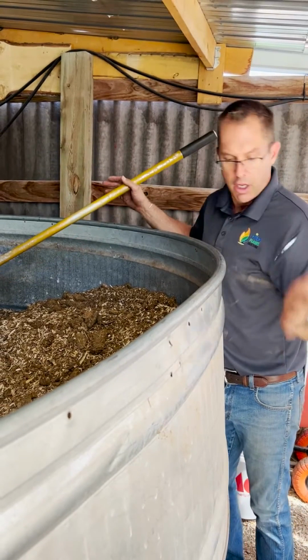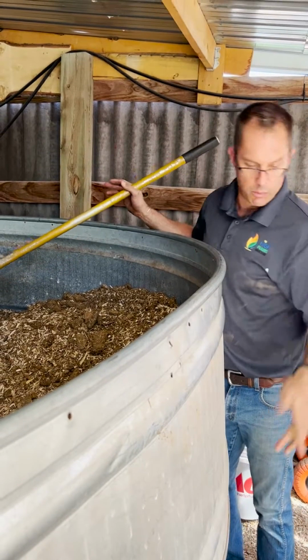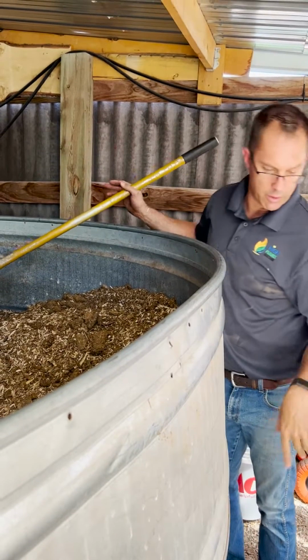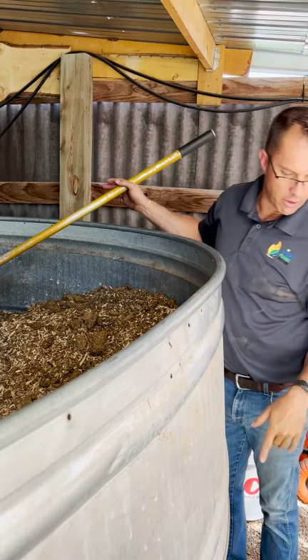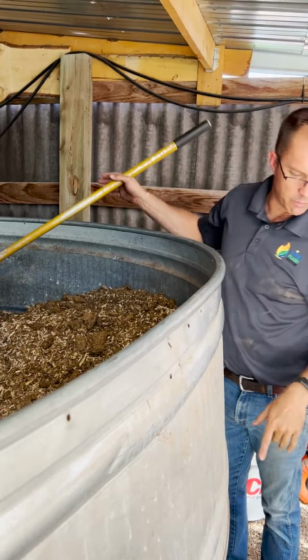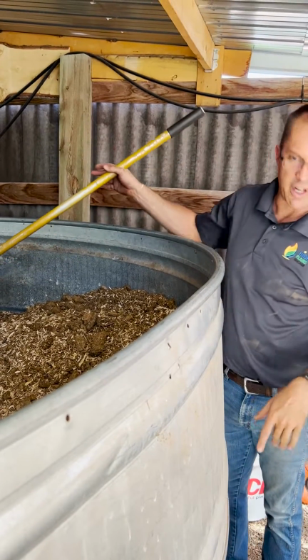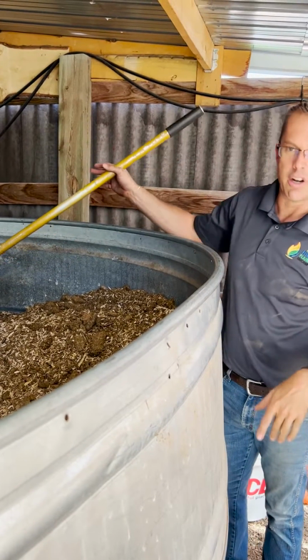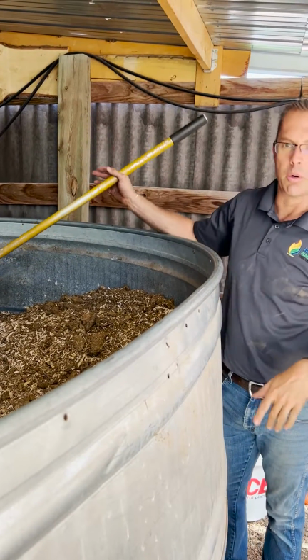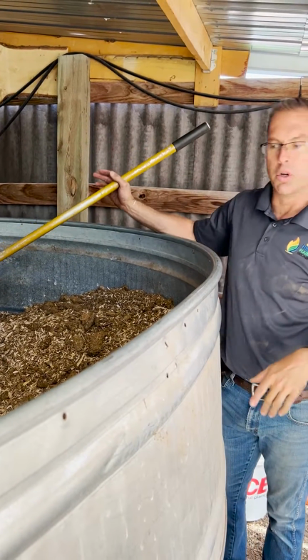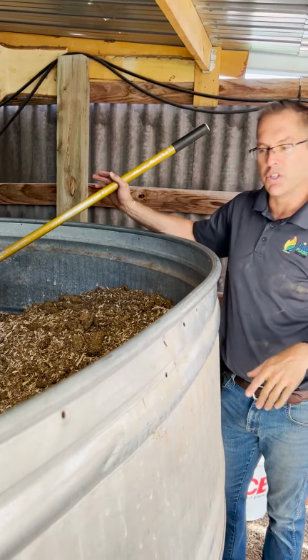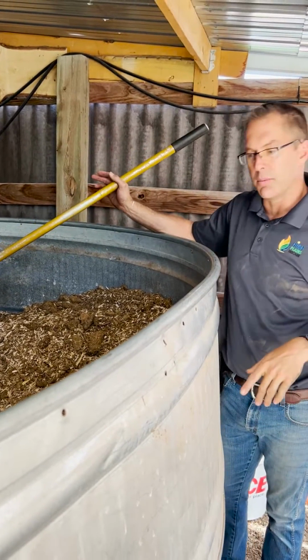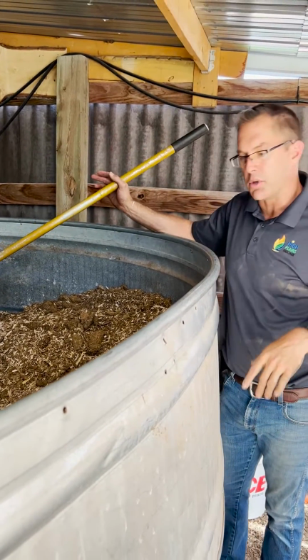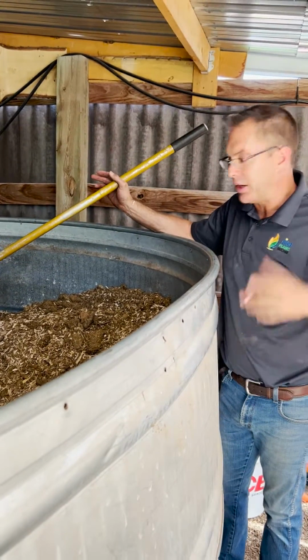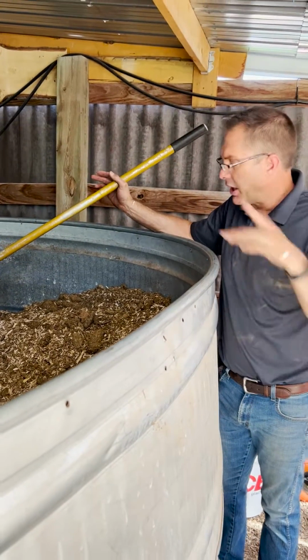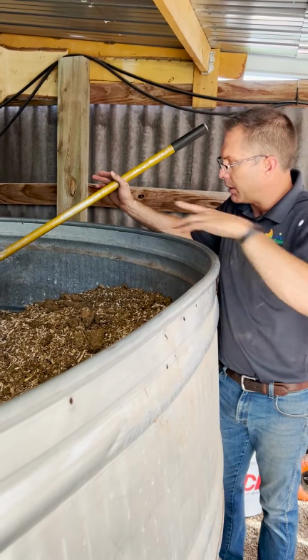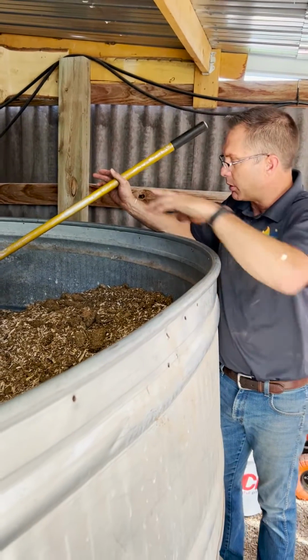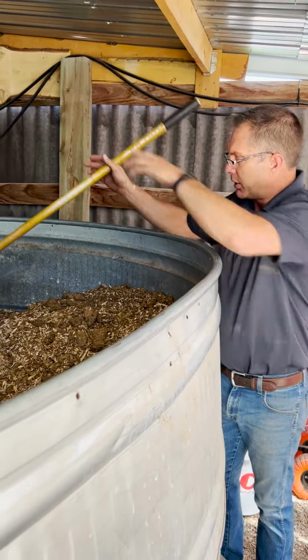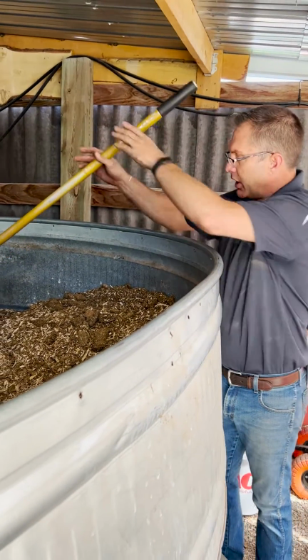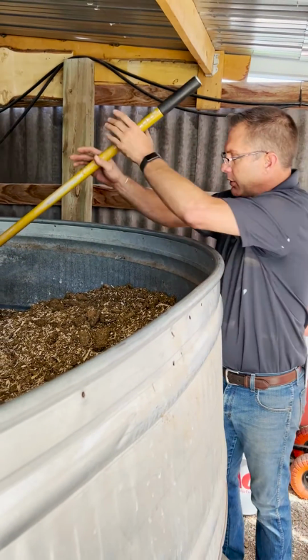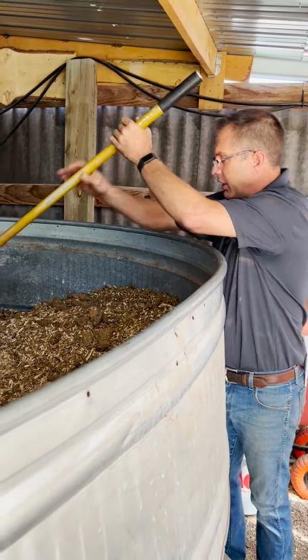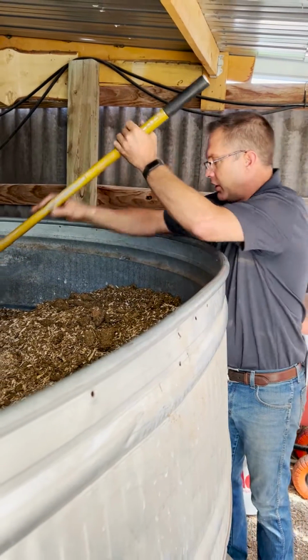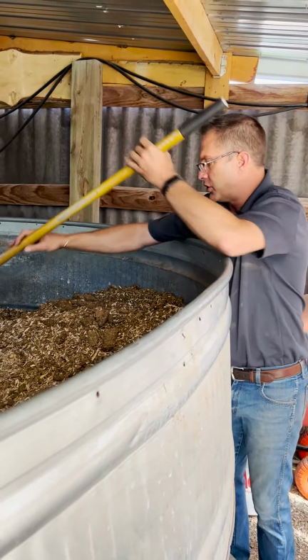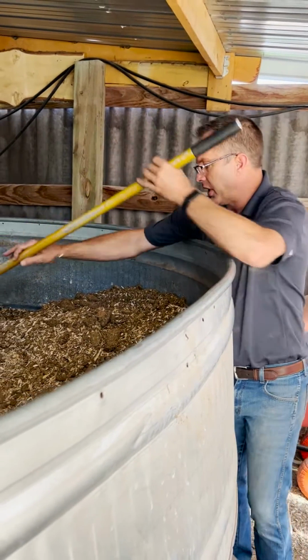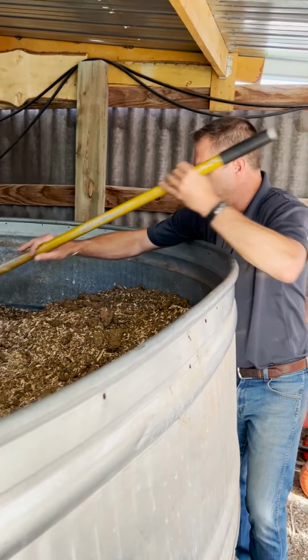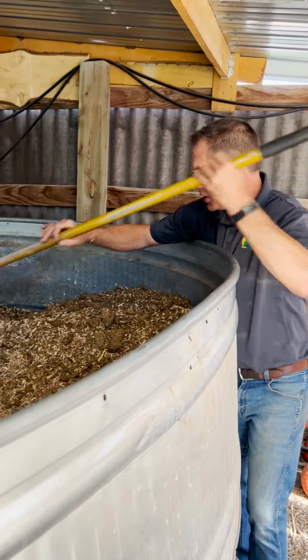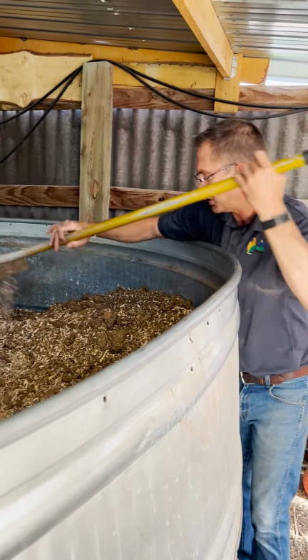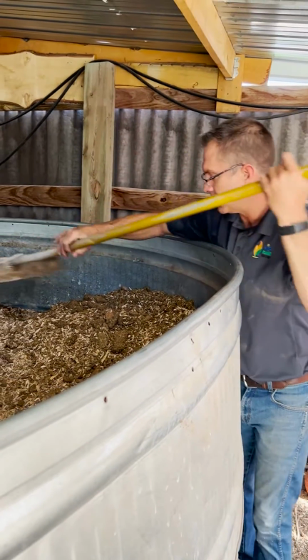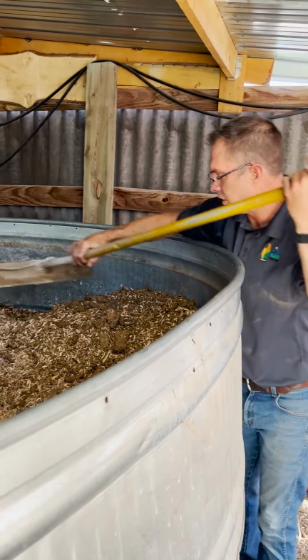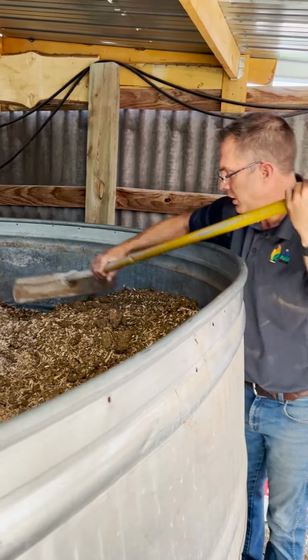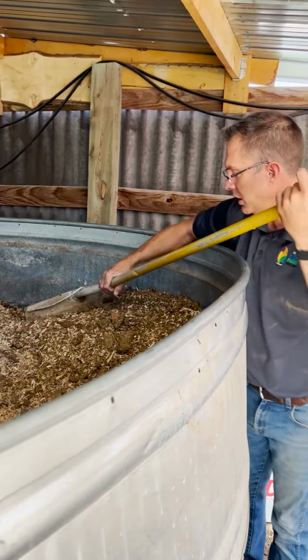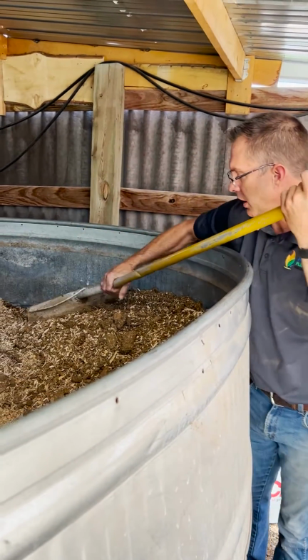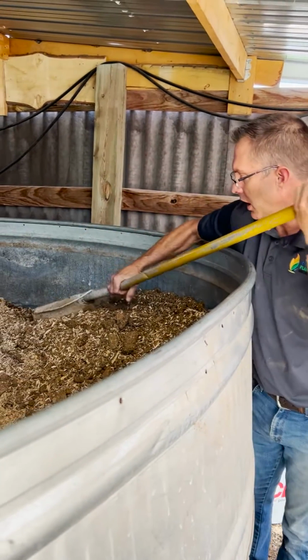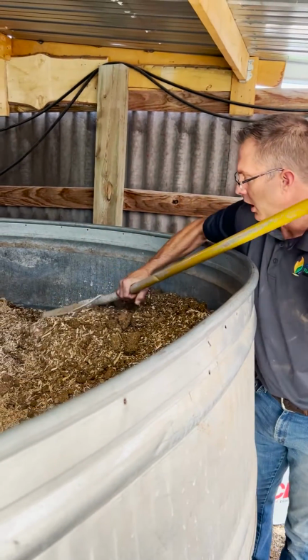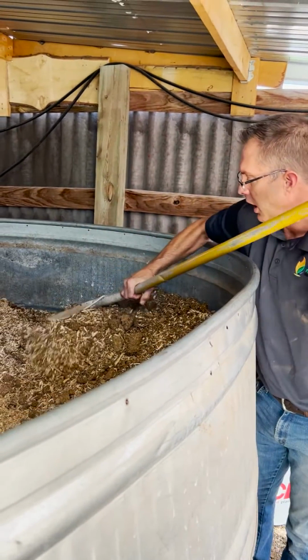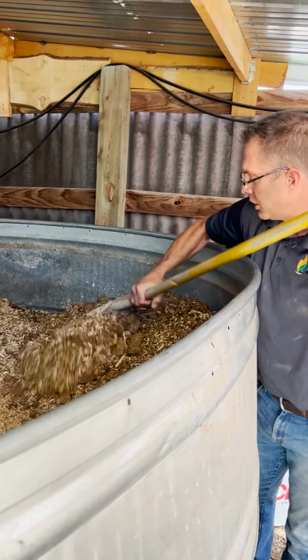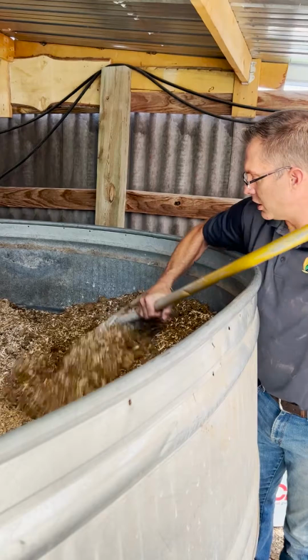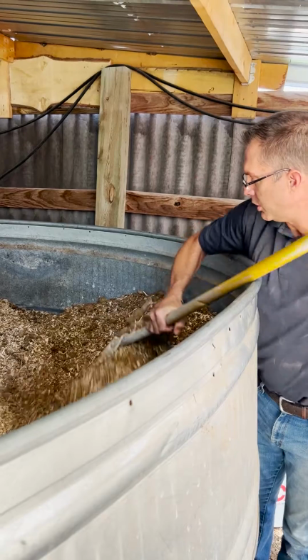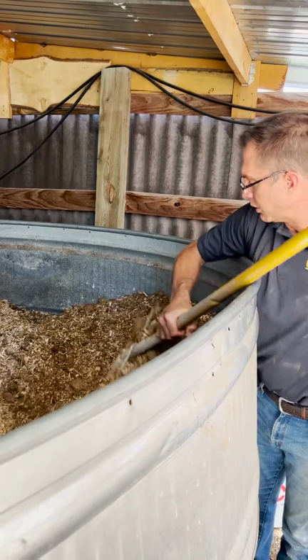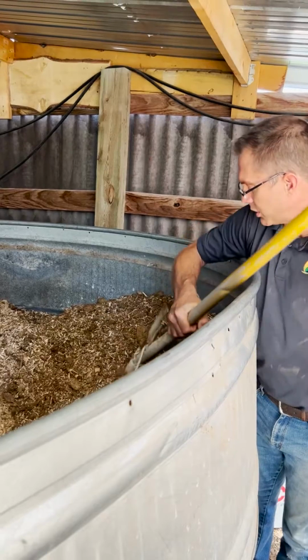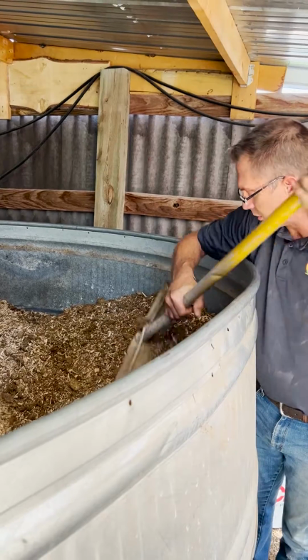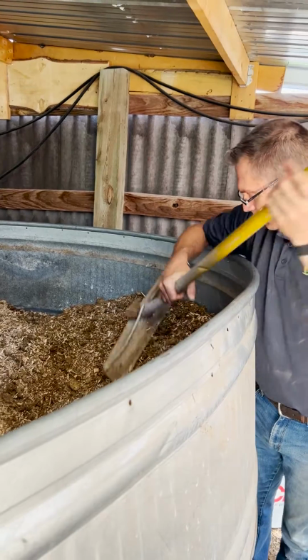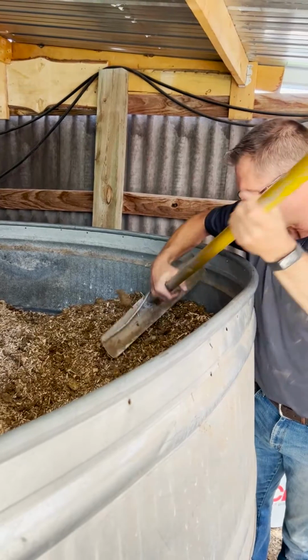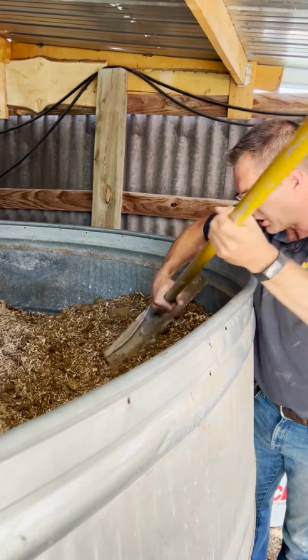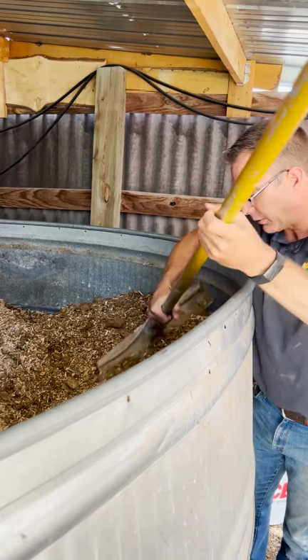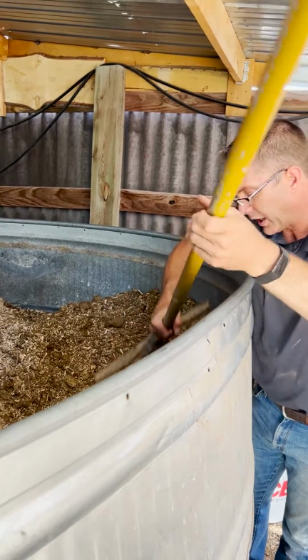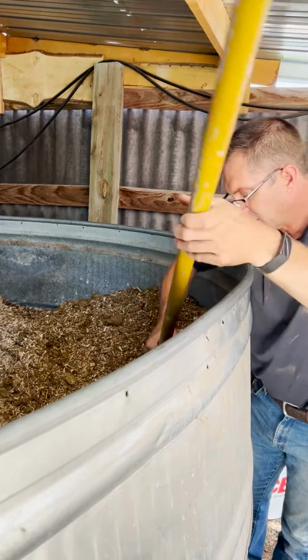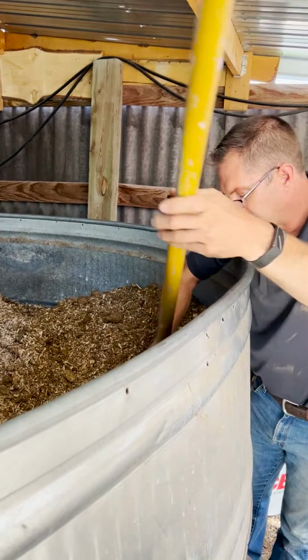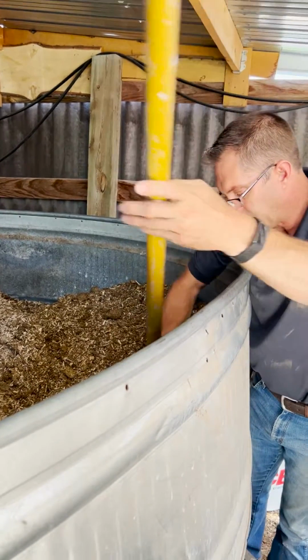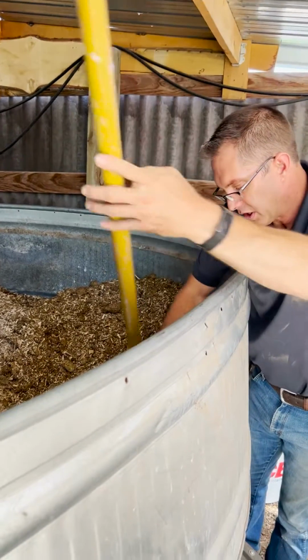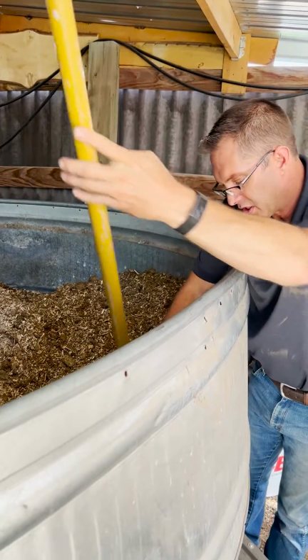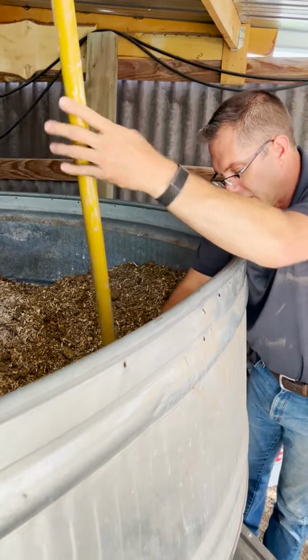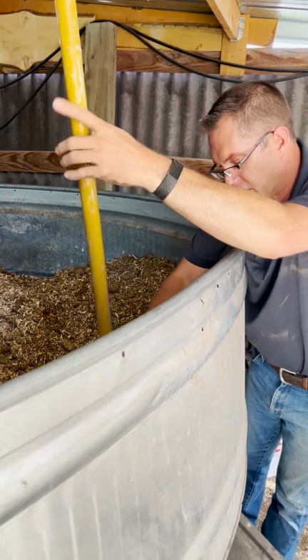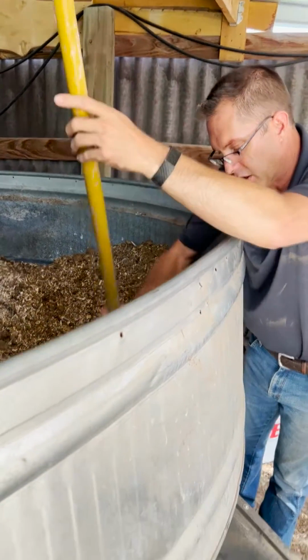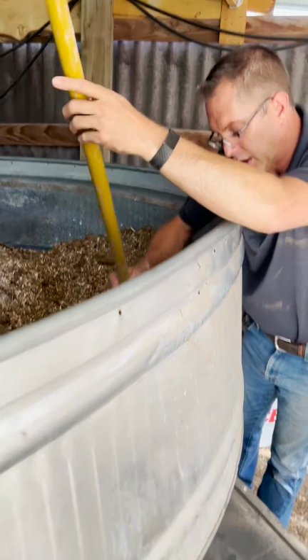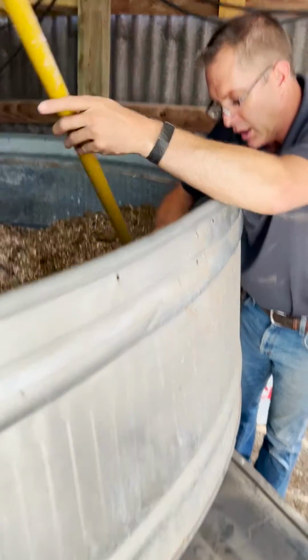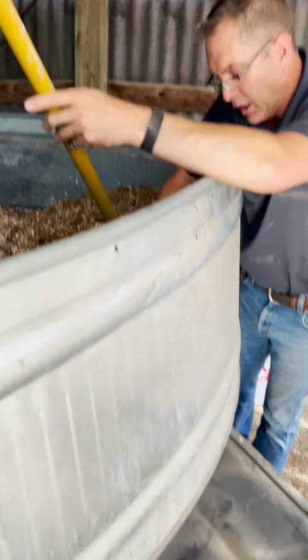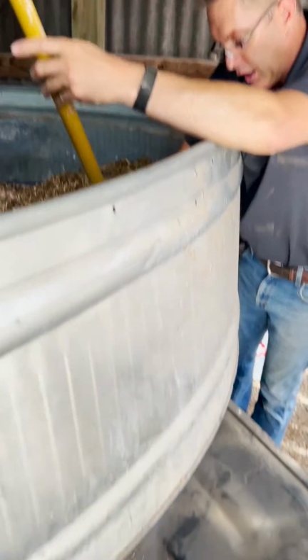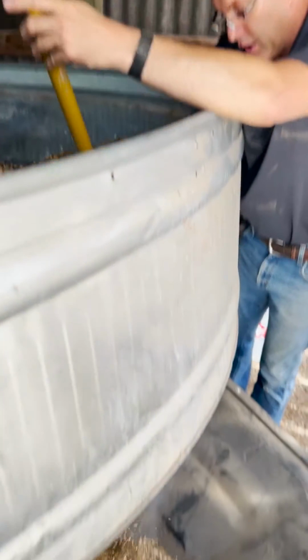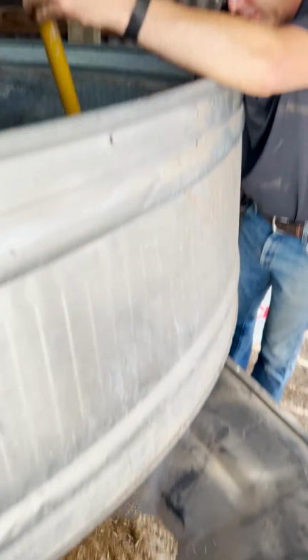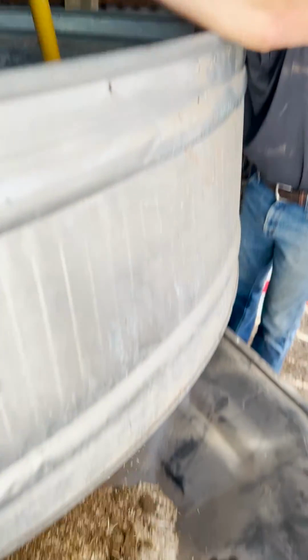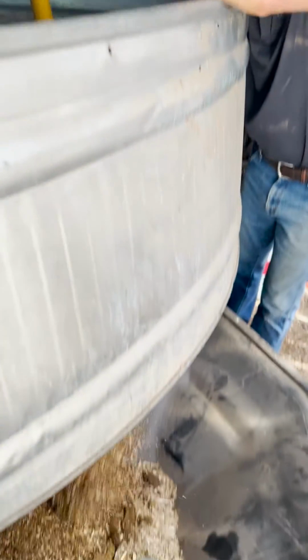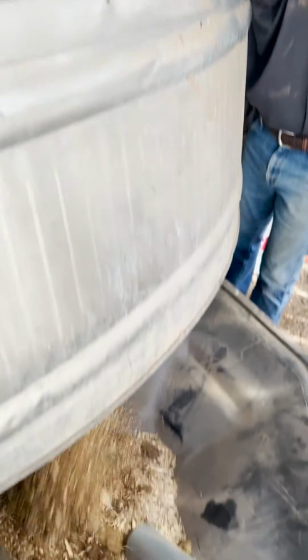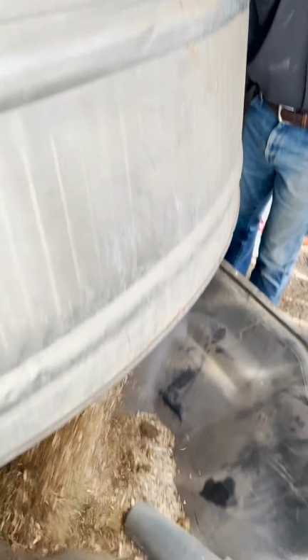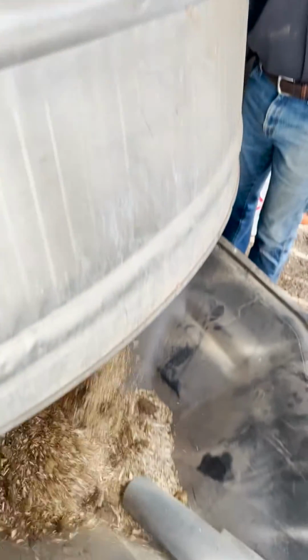We're running on wood chips right now, but we're getting ready to transition to the manure, so we're going to start raking some of this into the feed bin here.